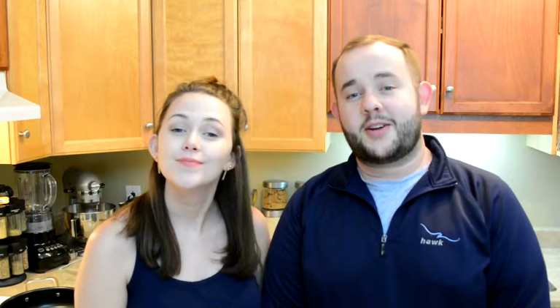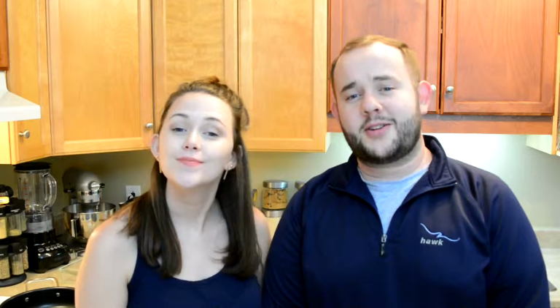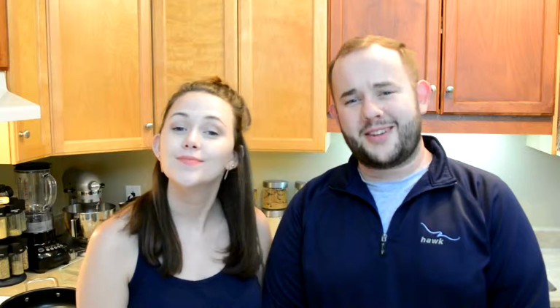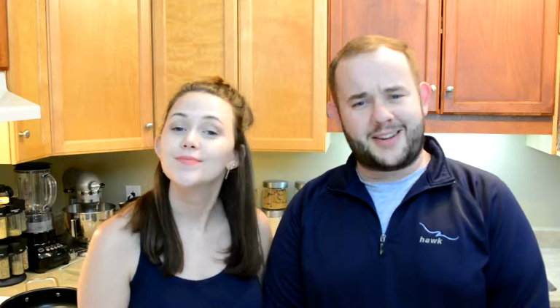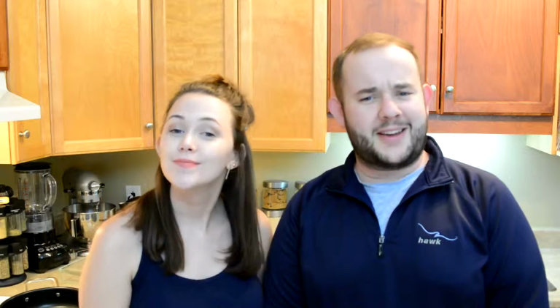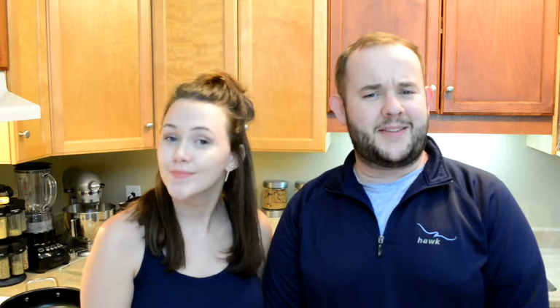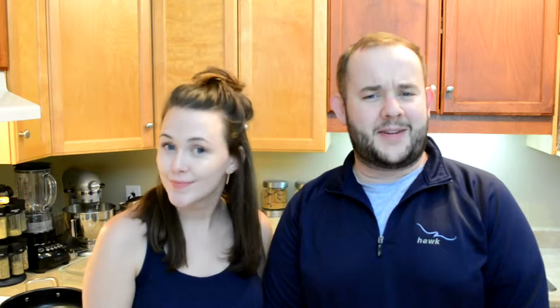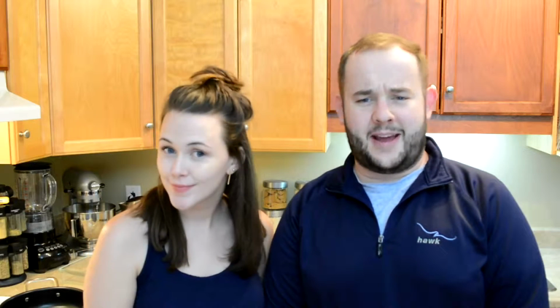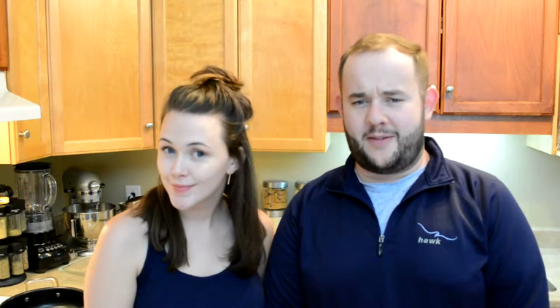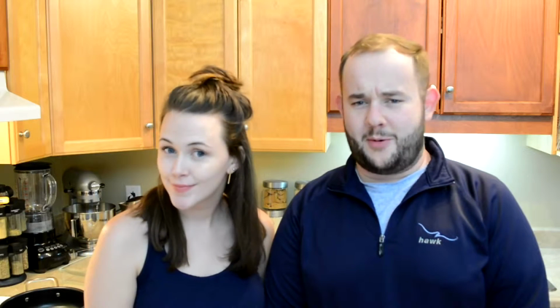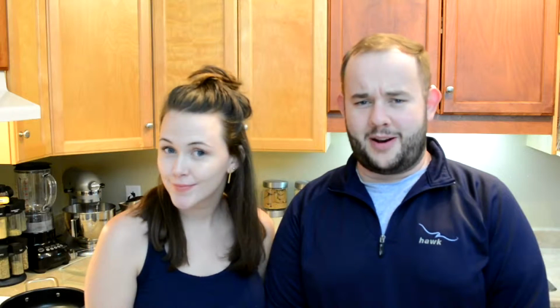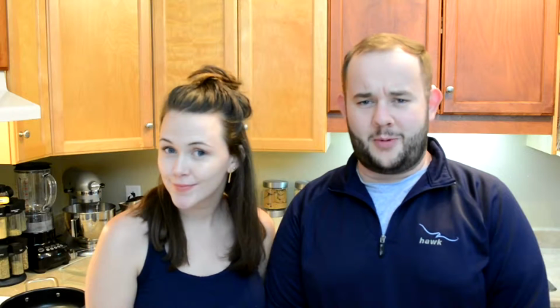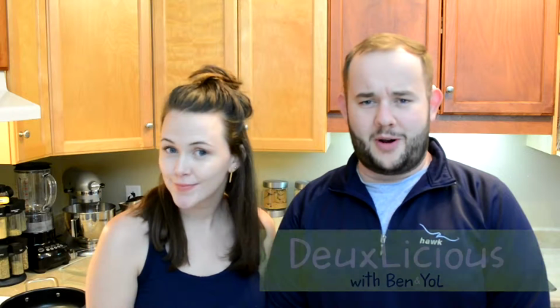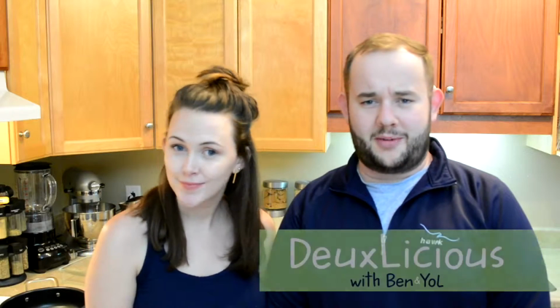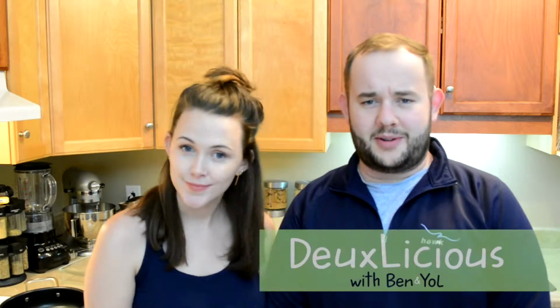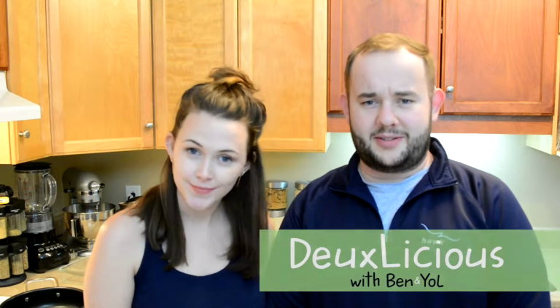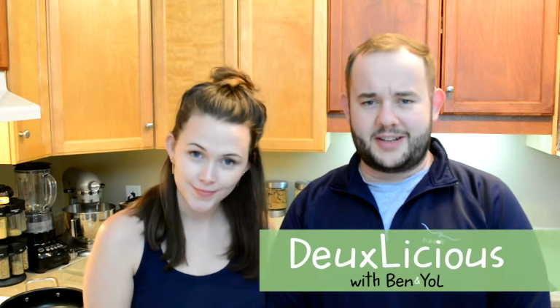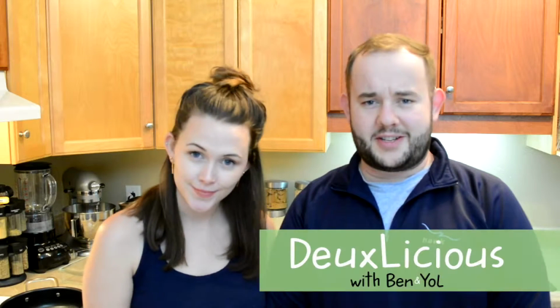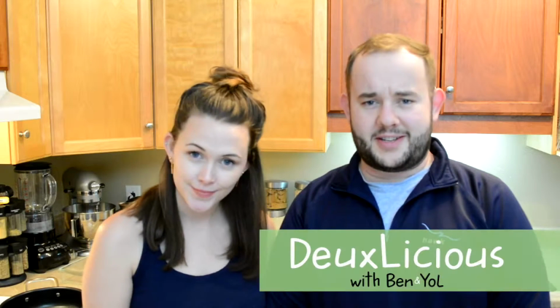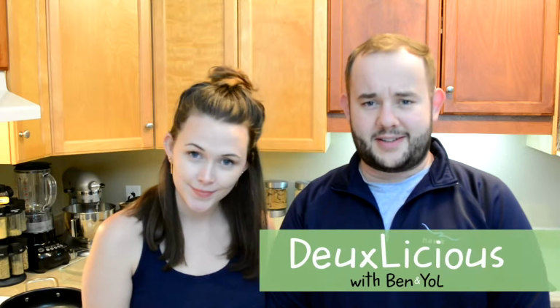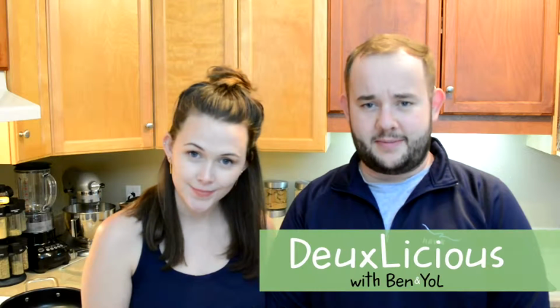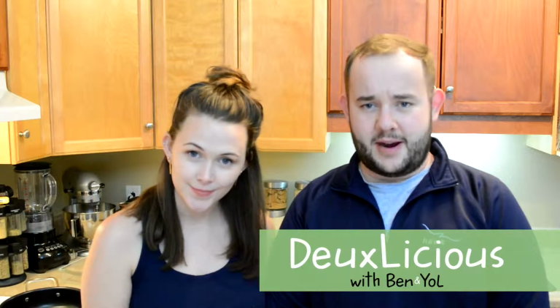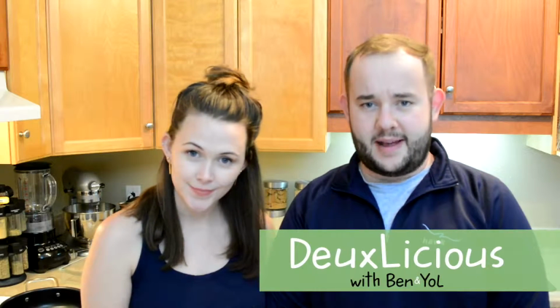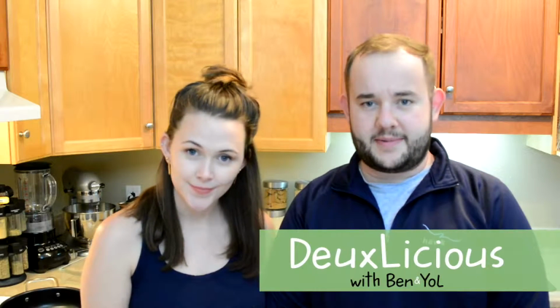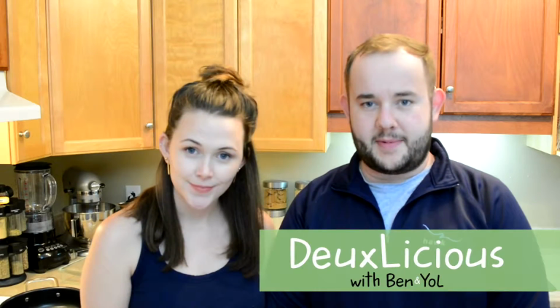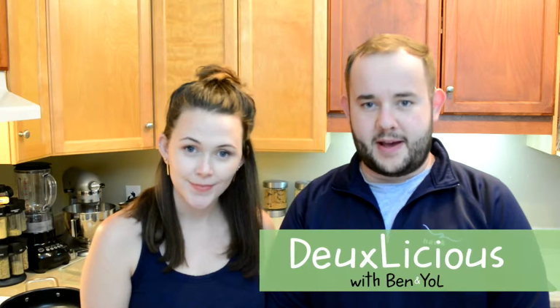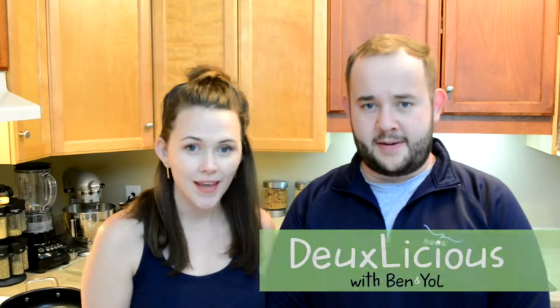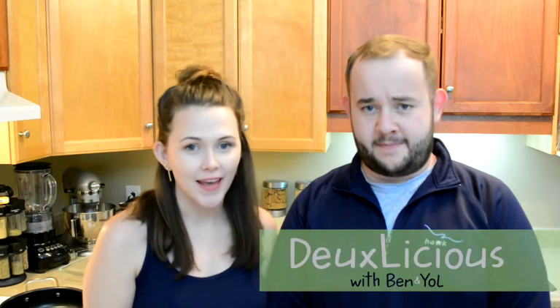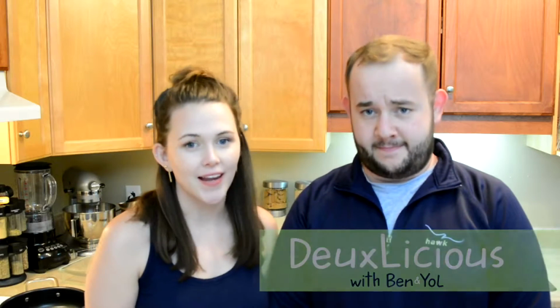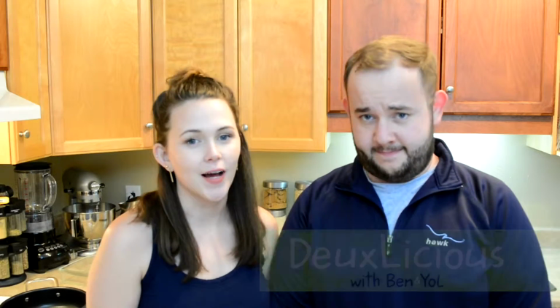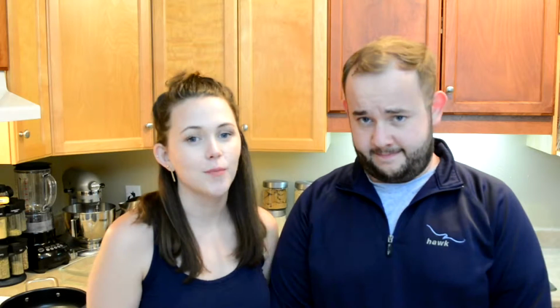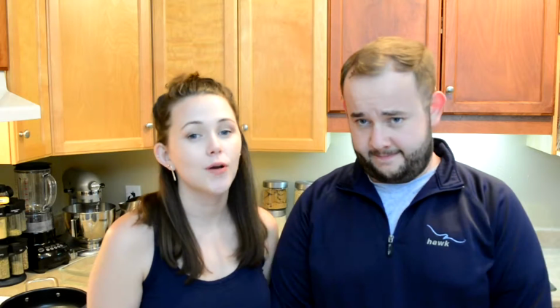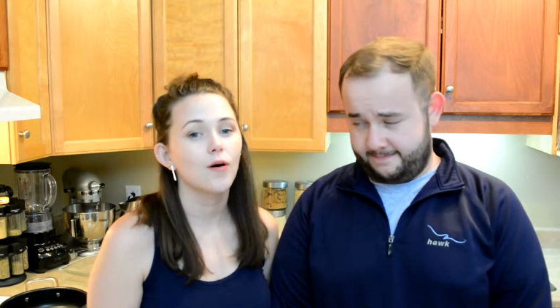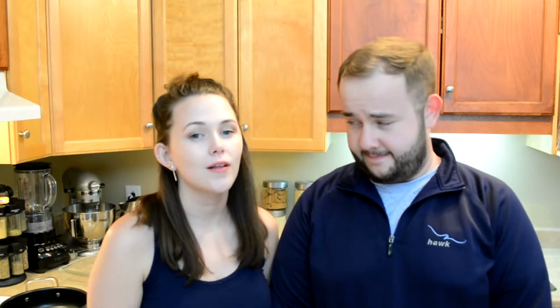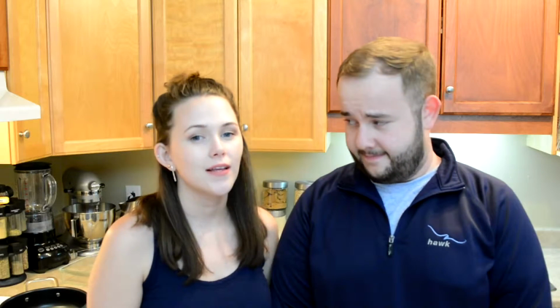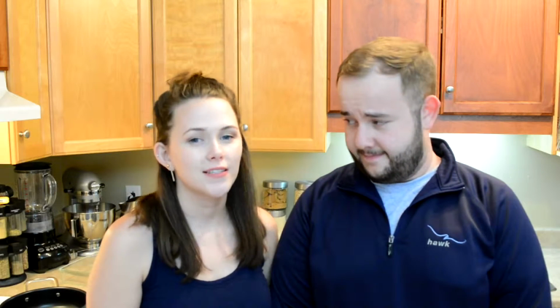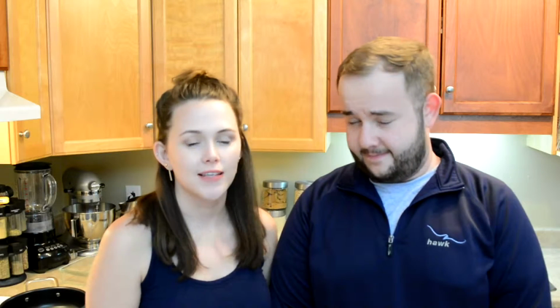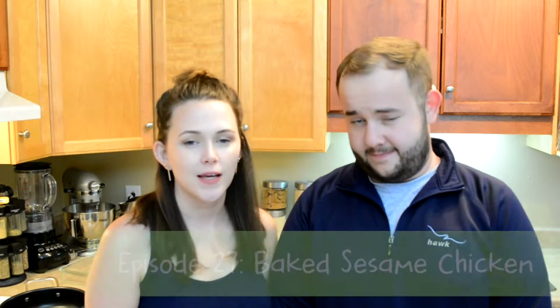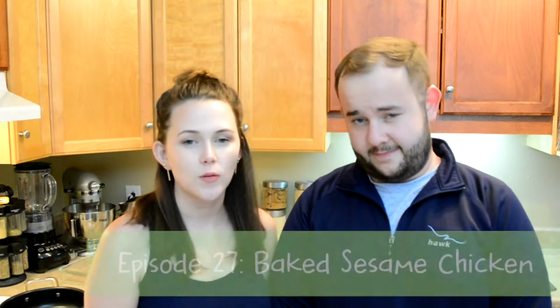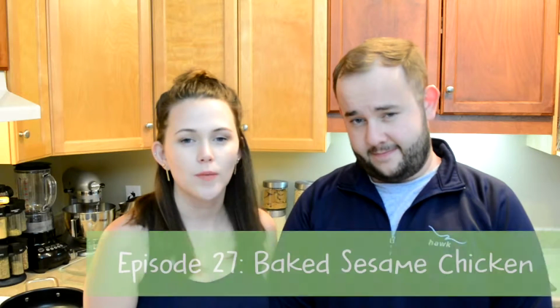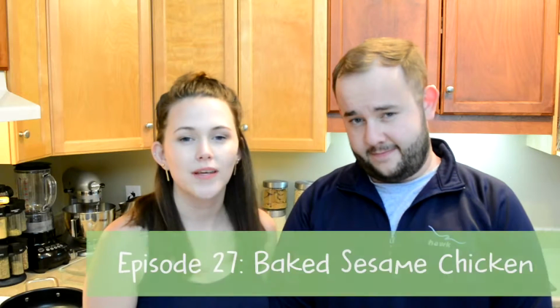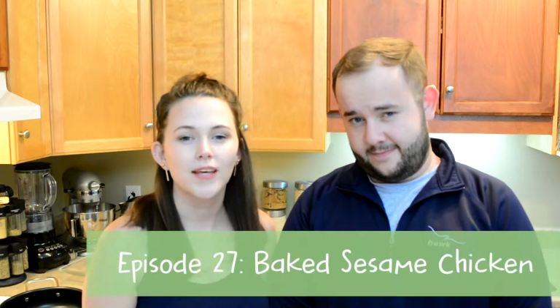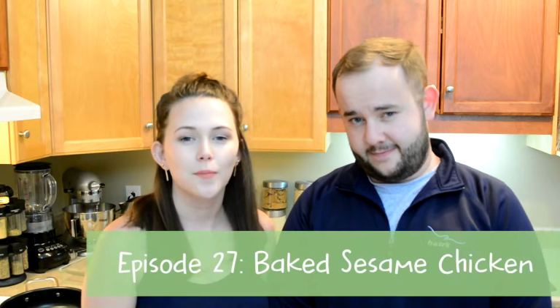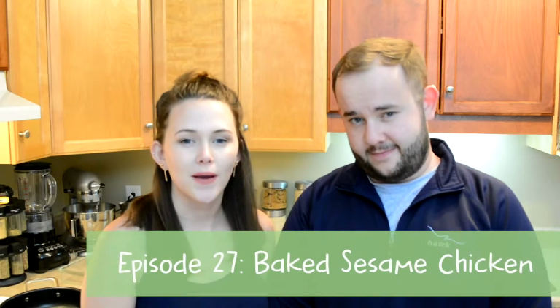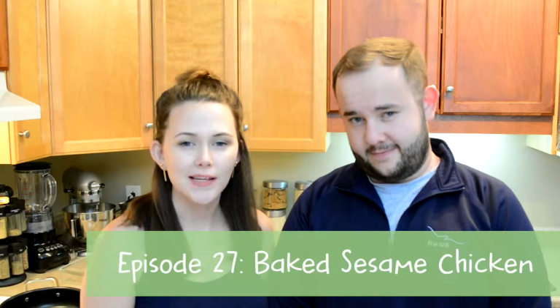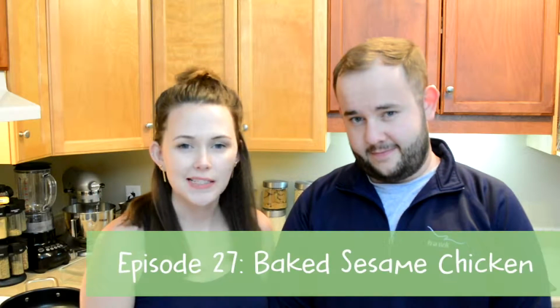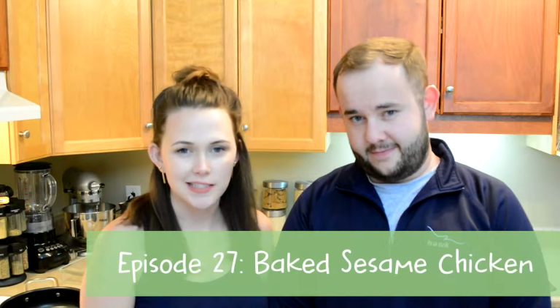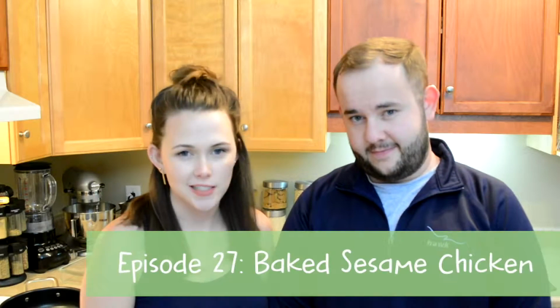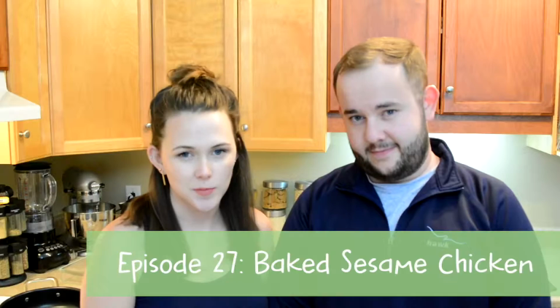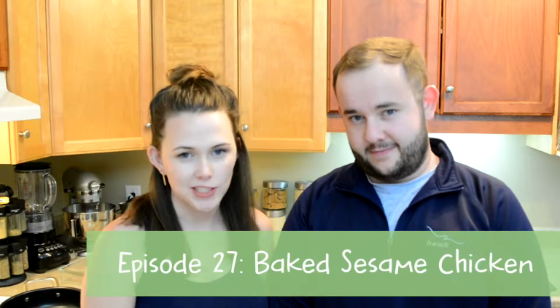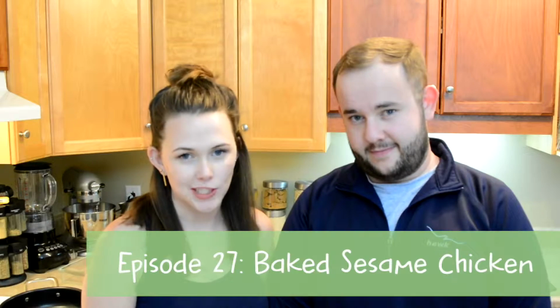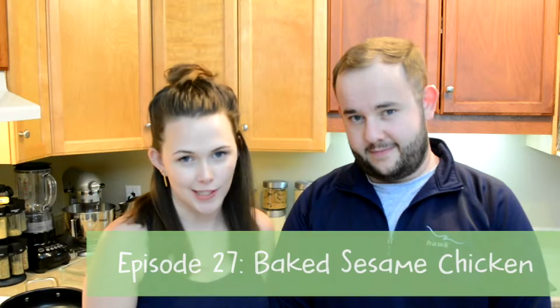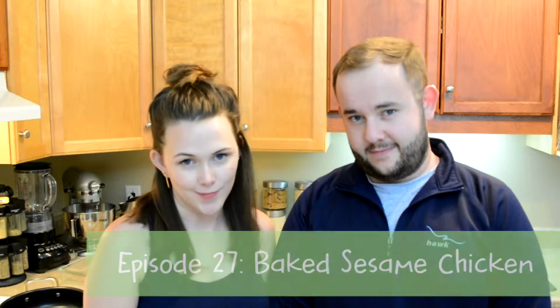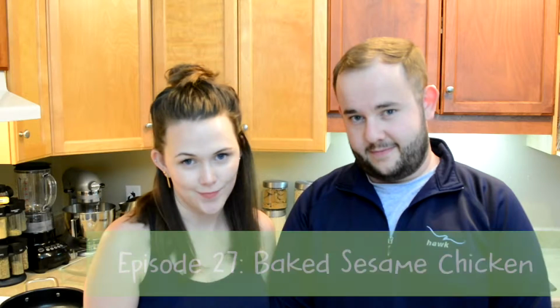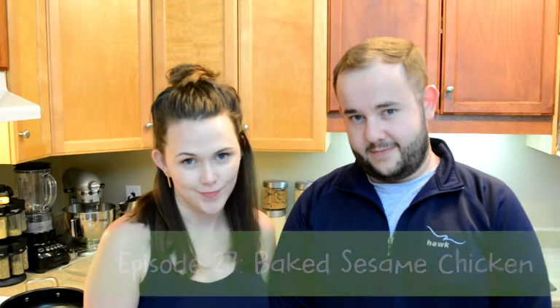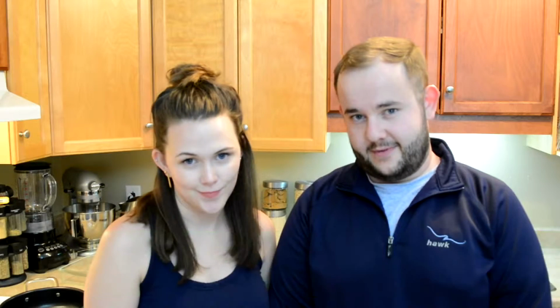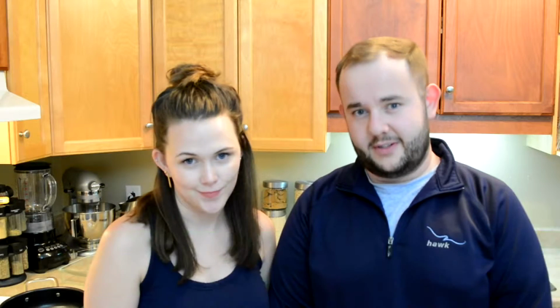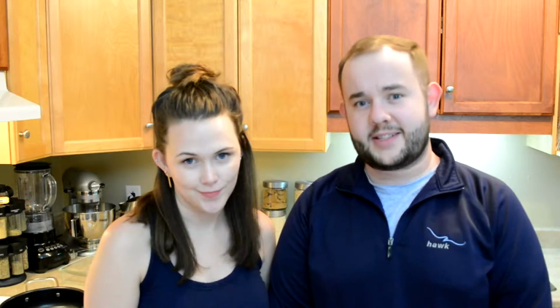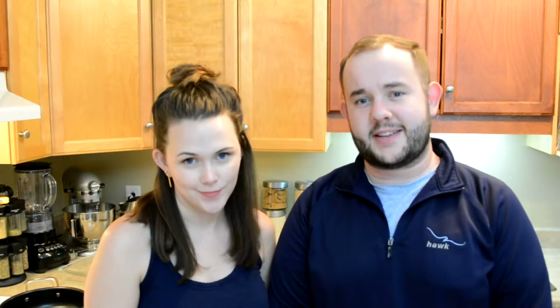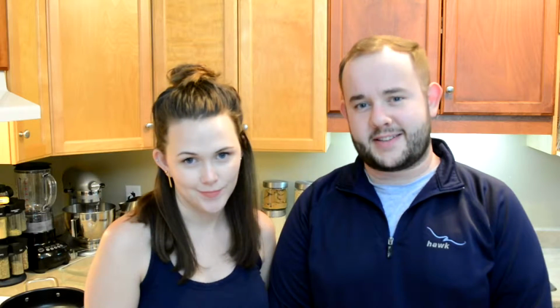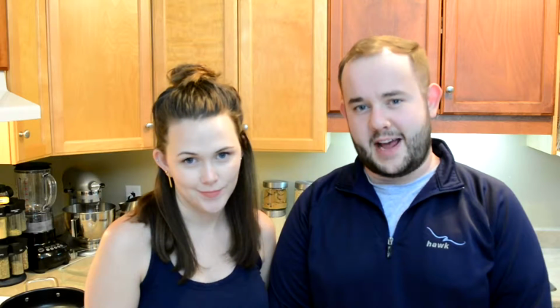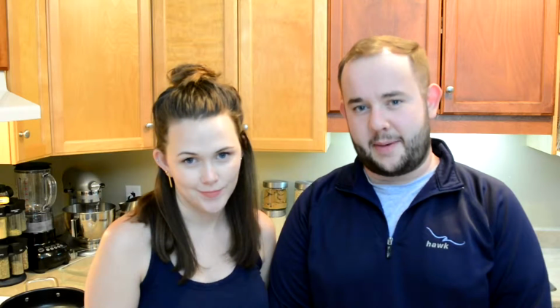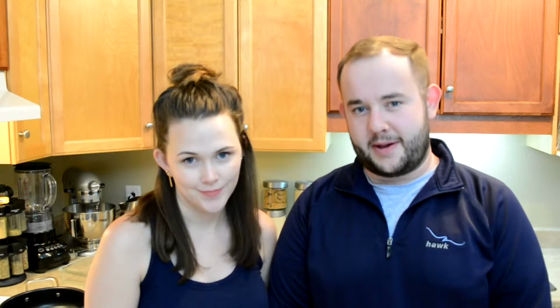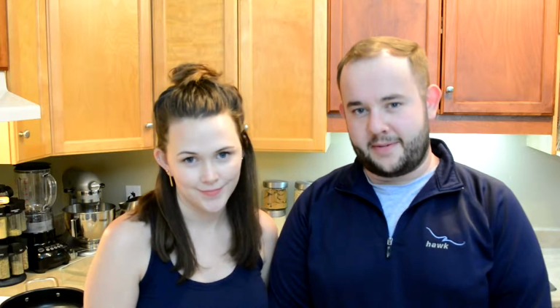Good evening everyone and welcome to Delicious. My name's Ben and I'm Yole, and today we're making baked sesame chicken. Let's get snappy.